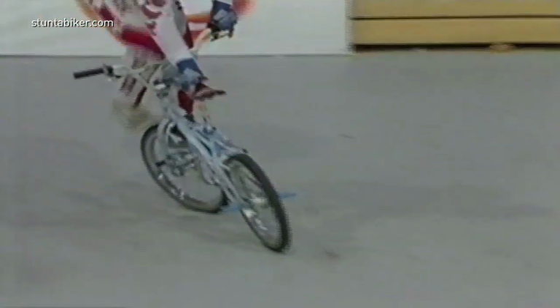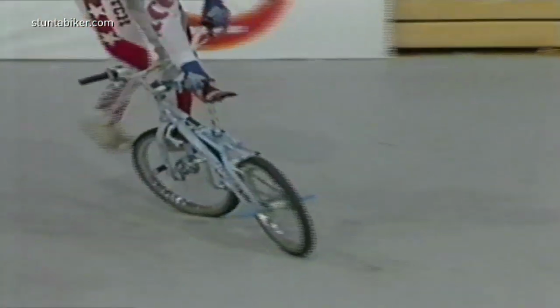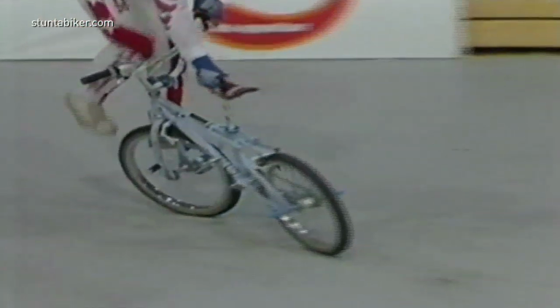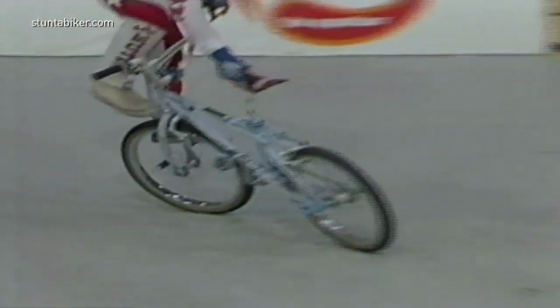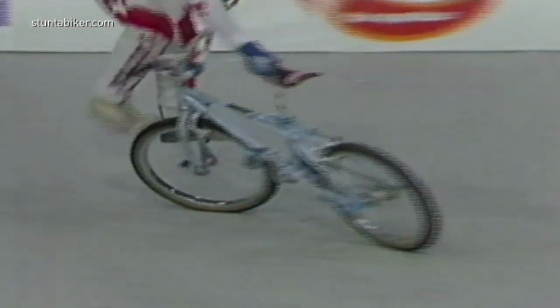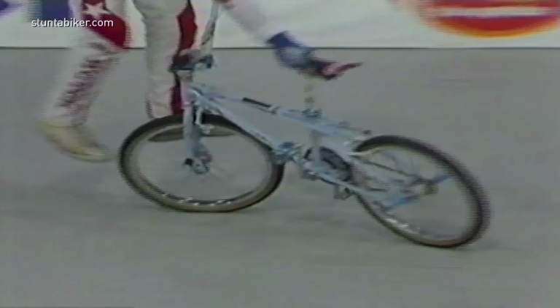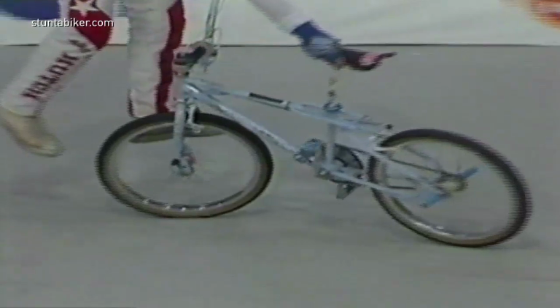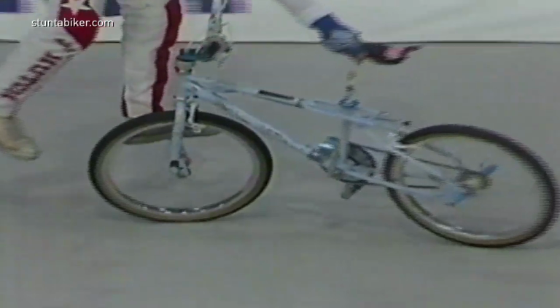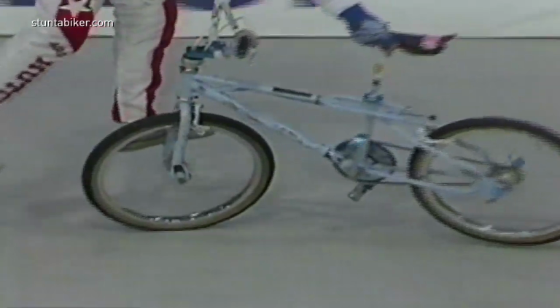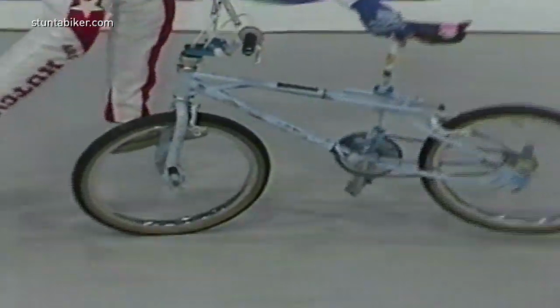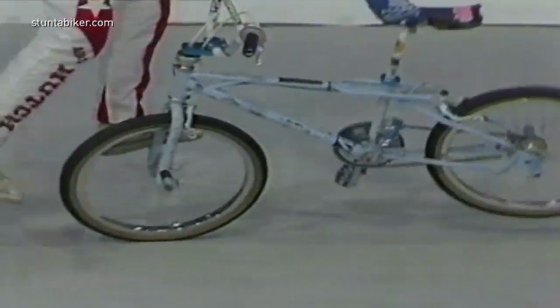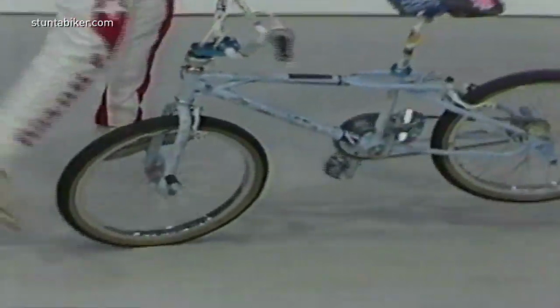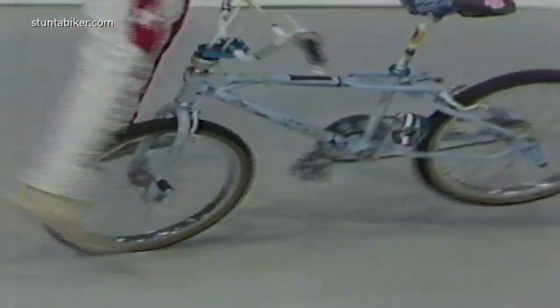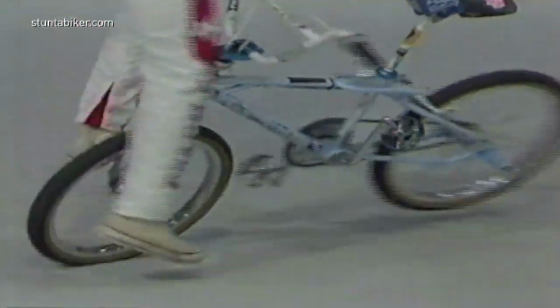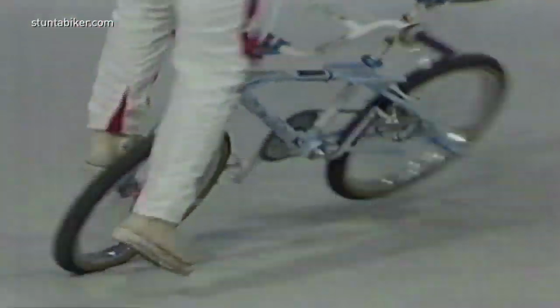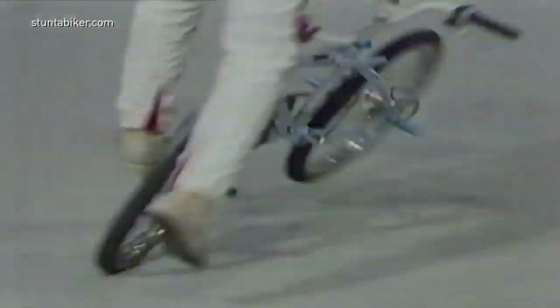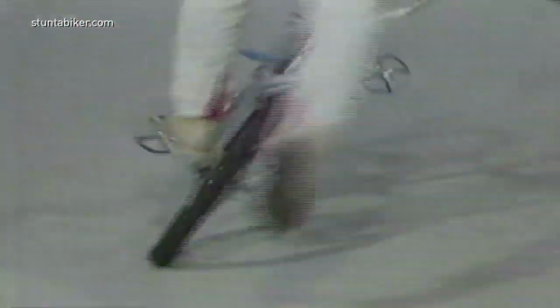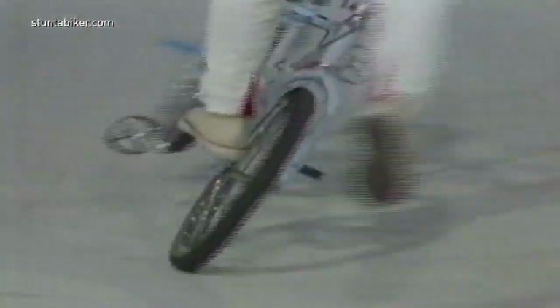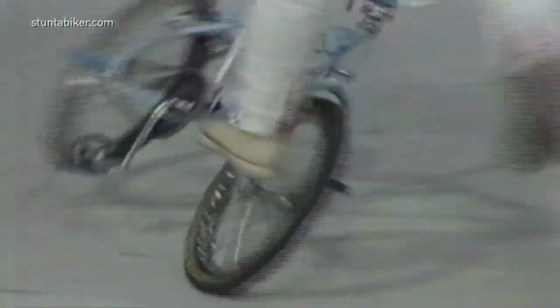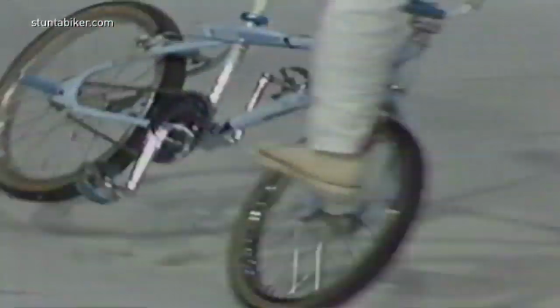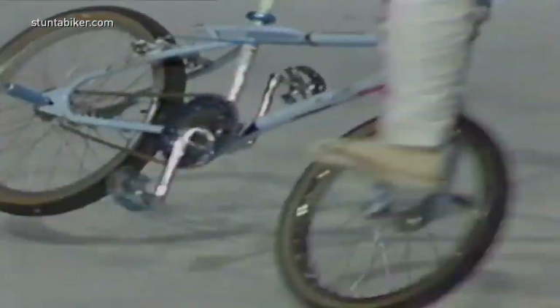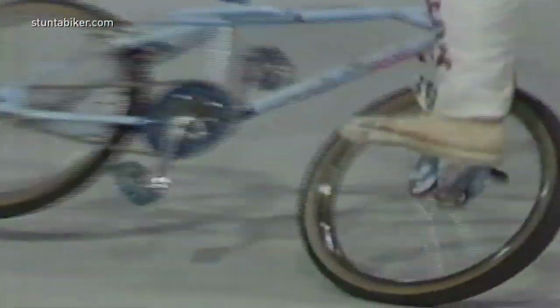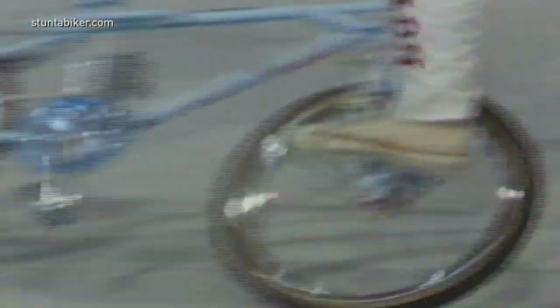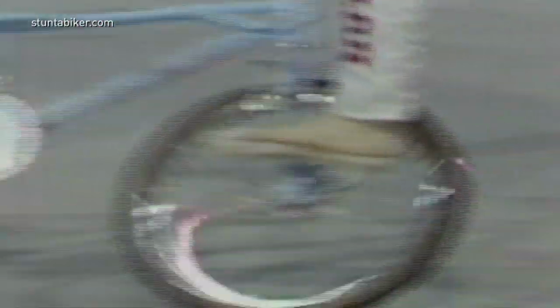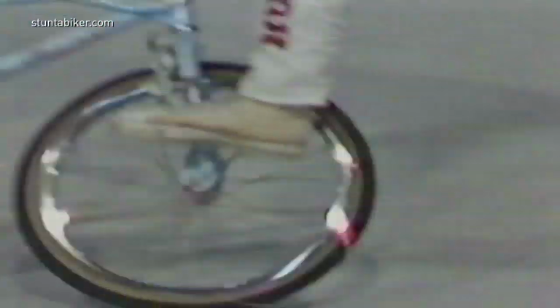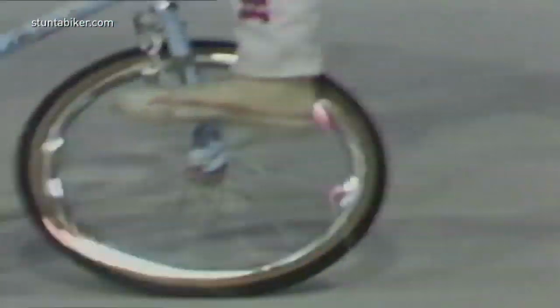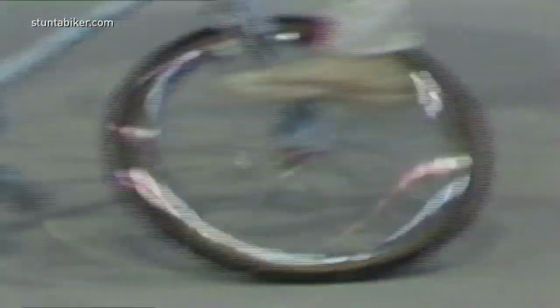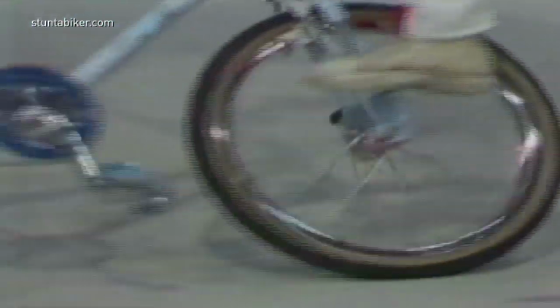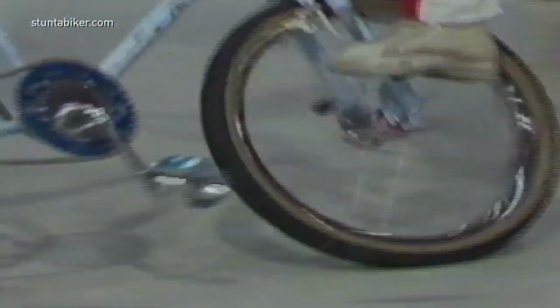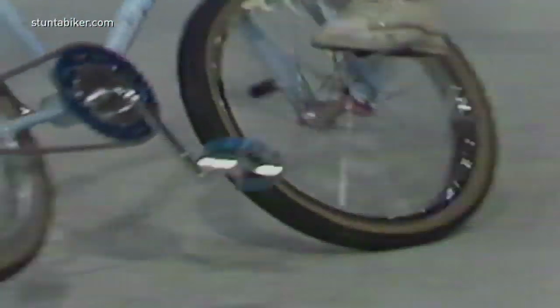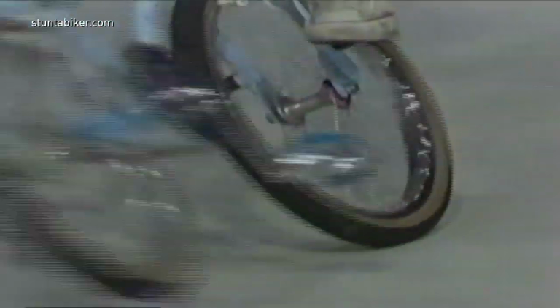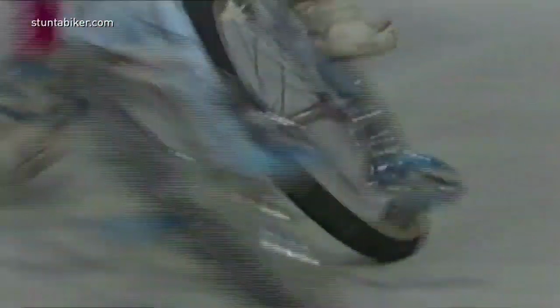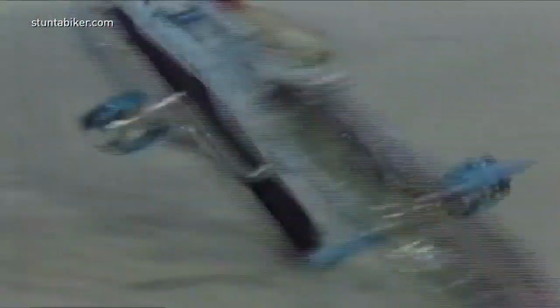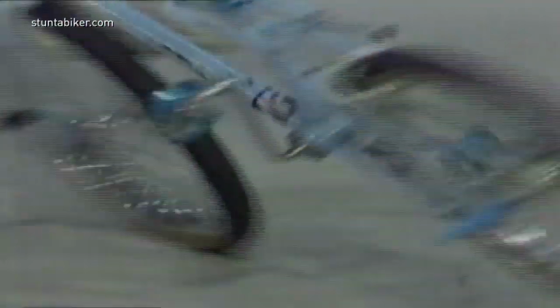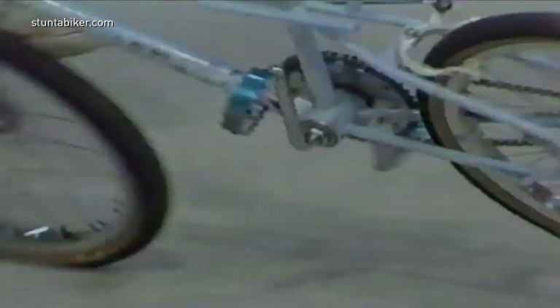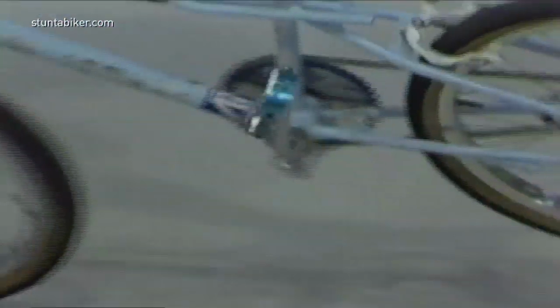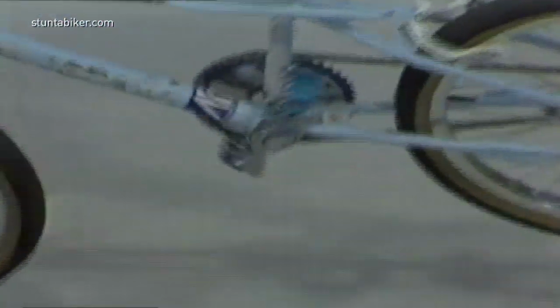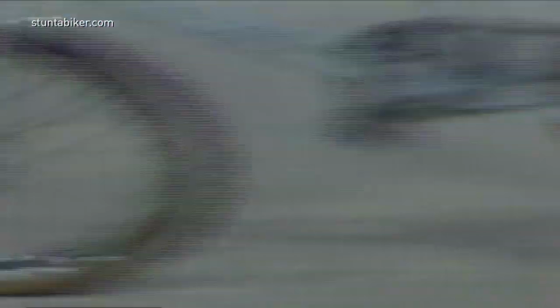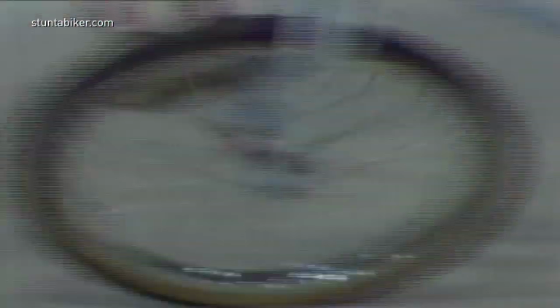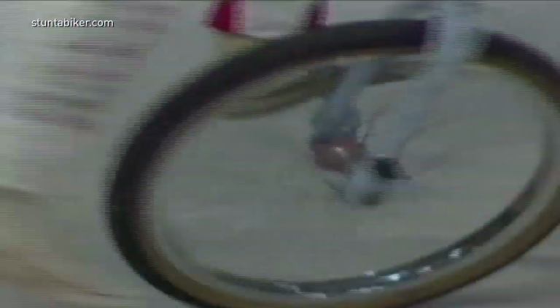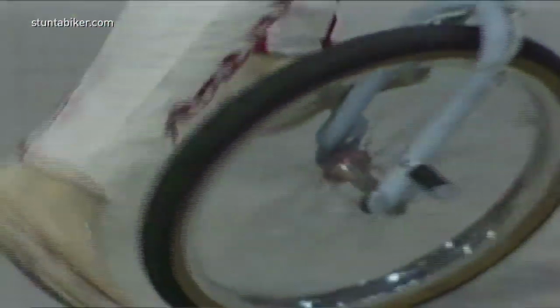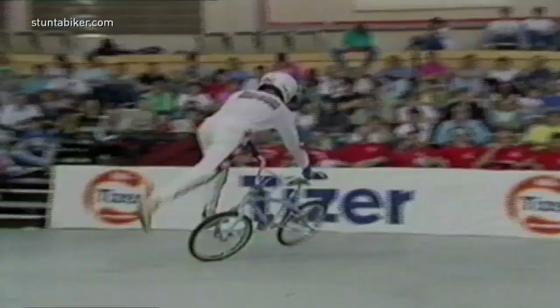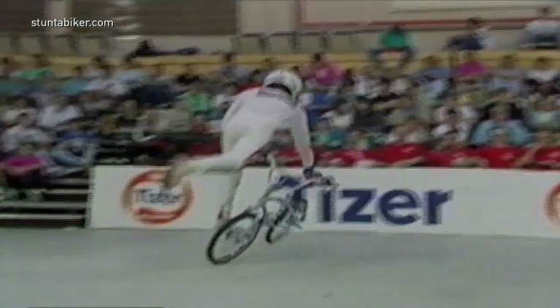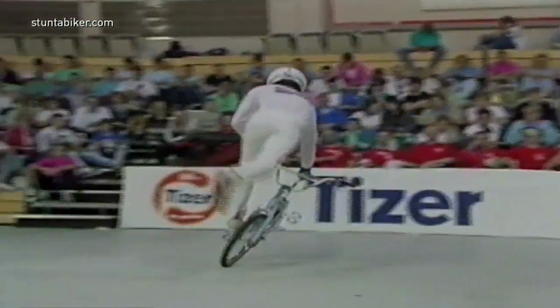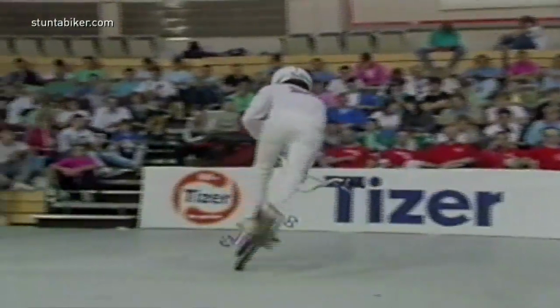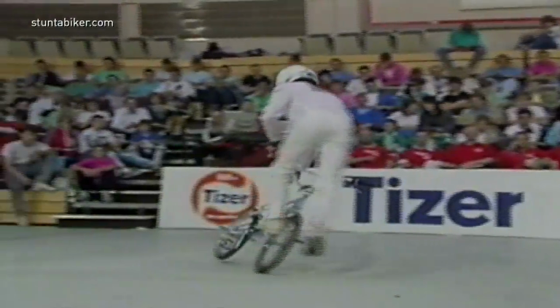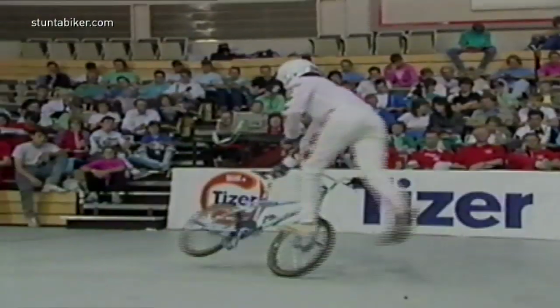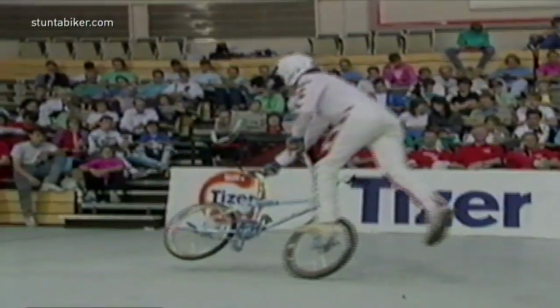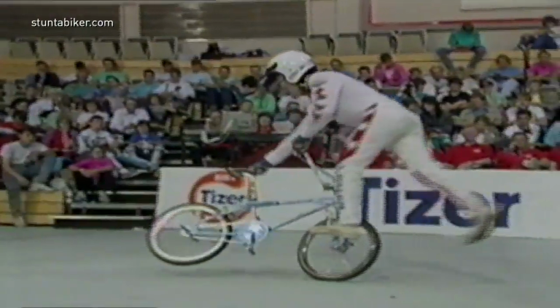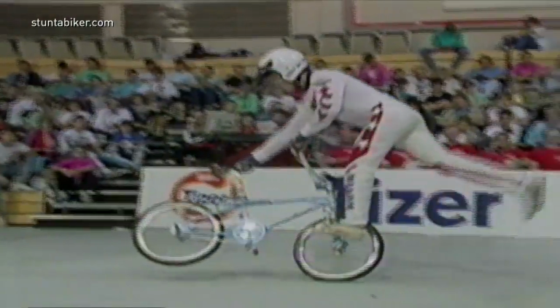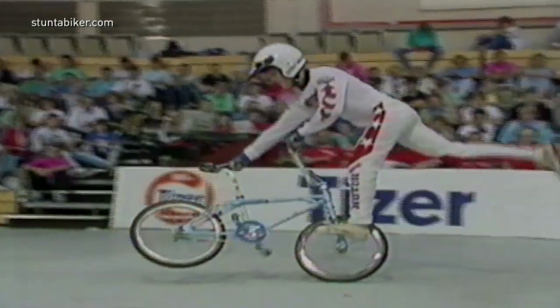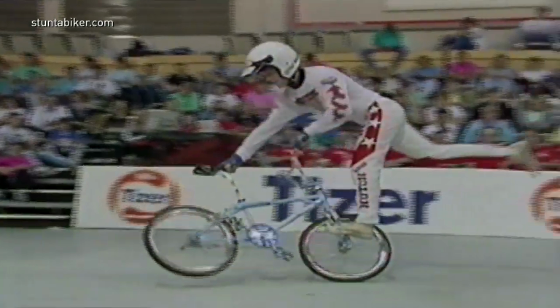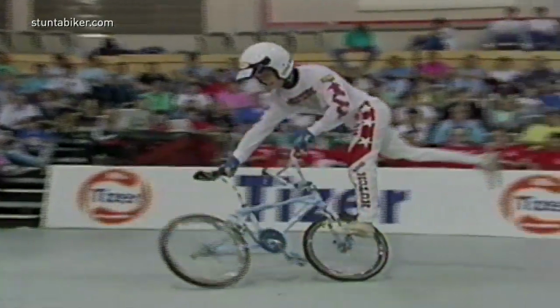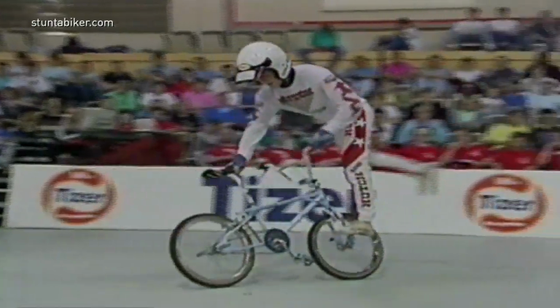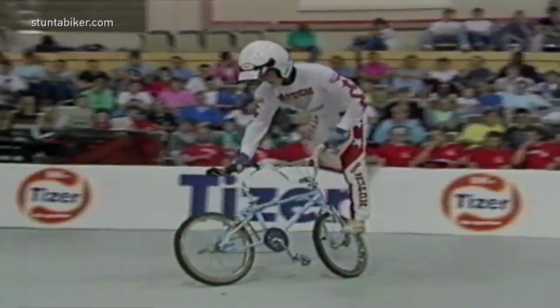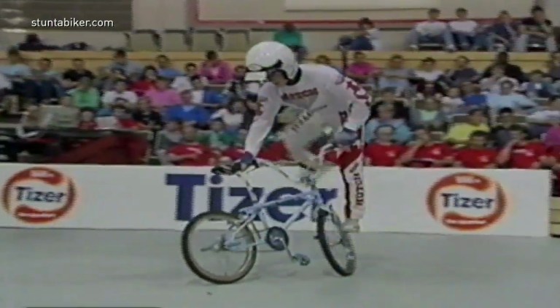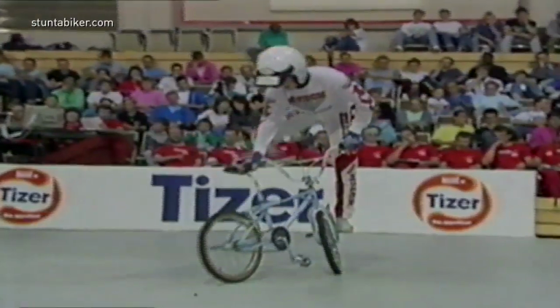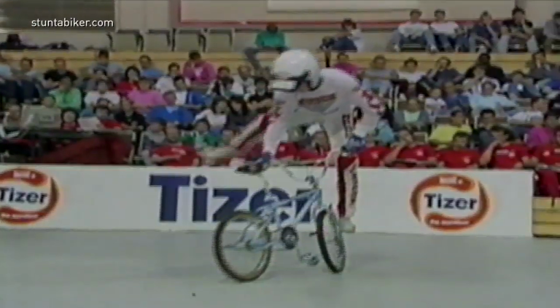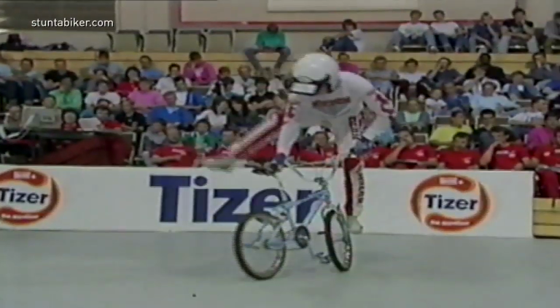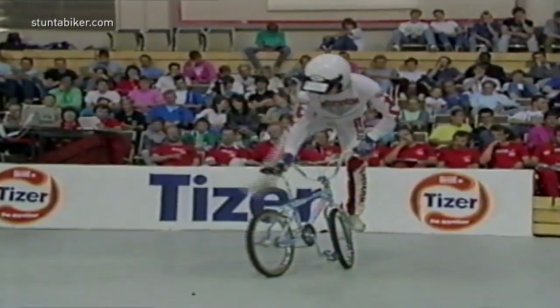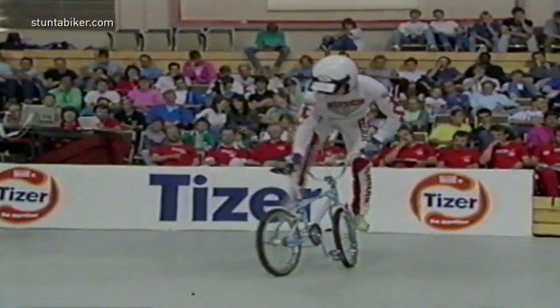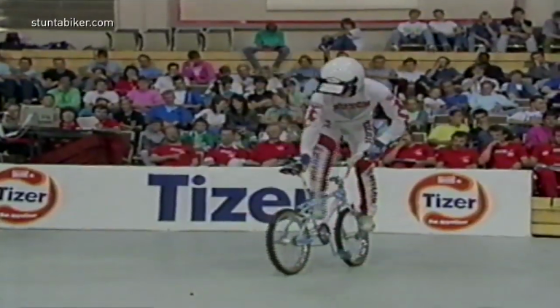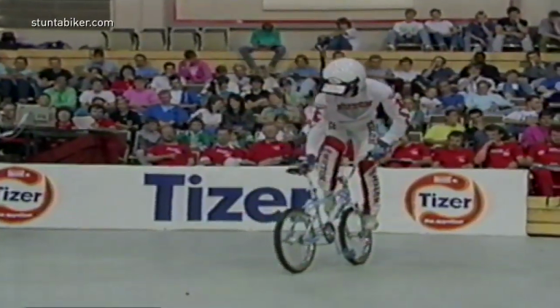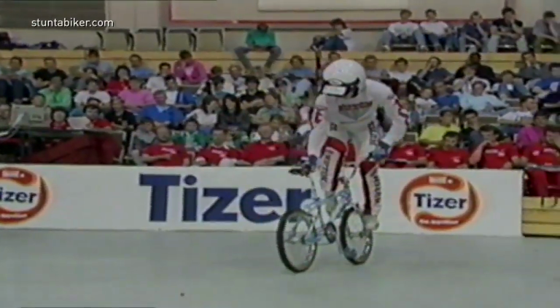This is certainly the time to pull all the stops out. If there is a time, this is the time. Nice and smooth. So far, pulled off everything.